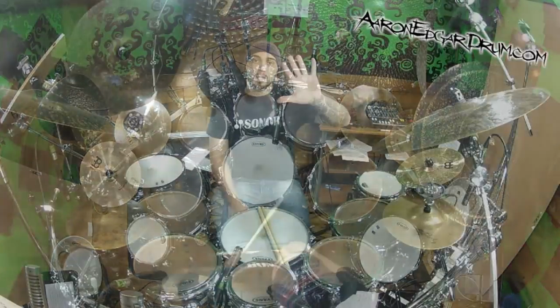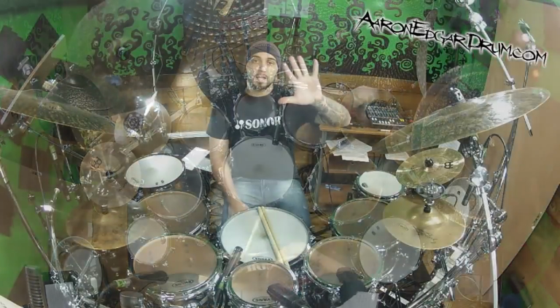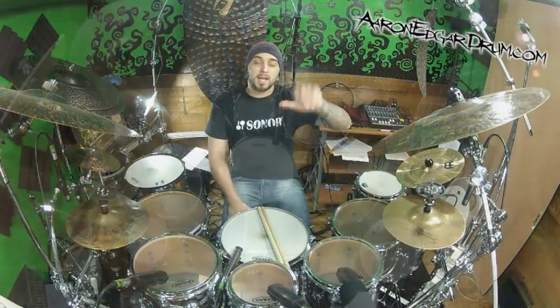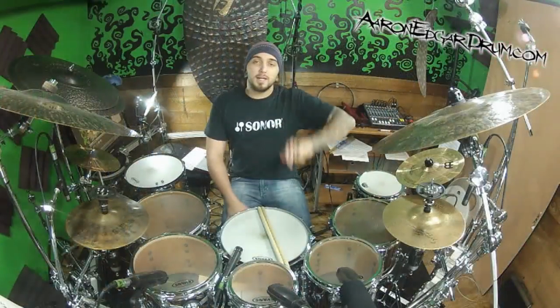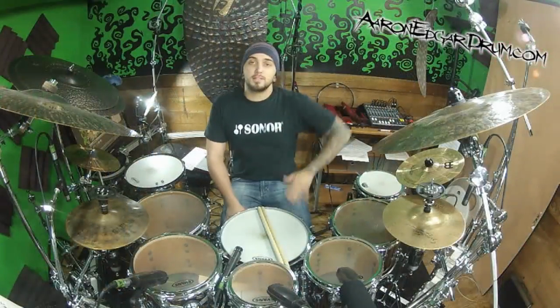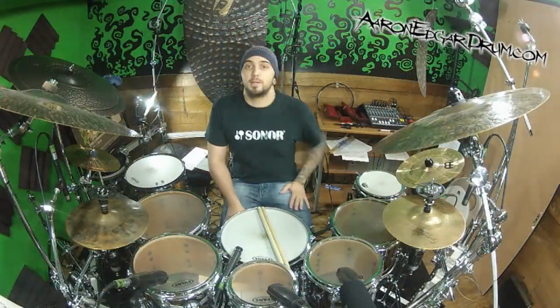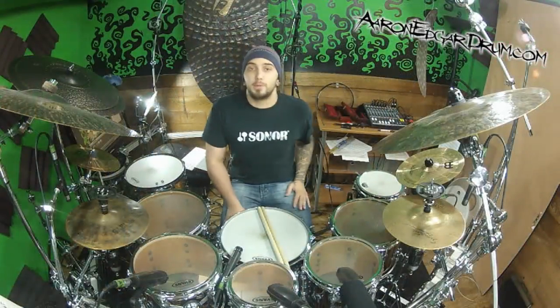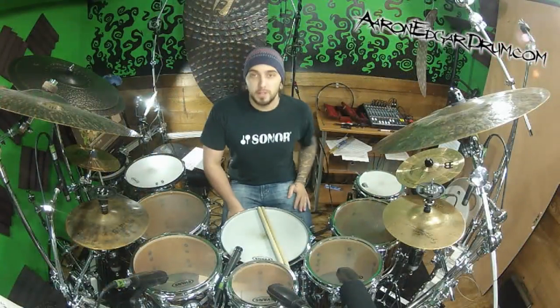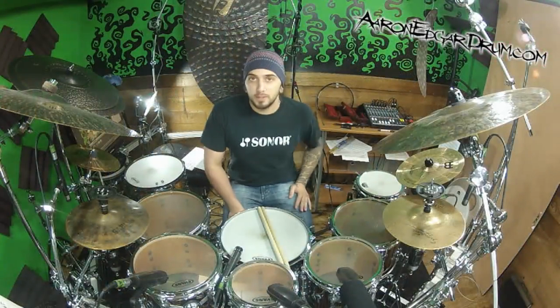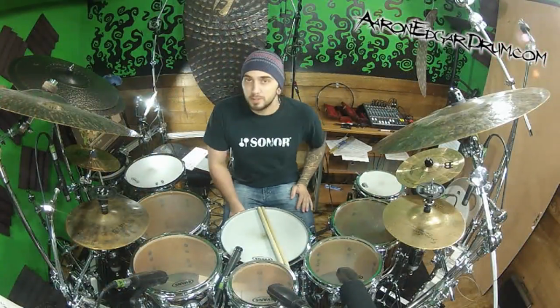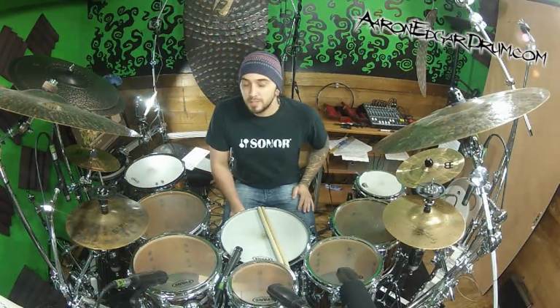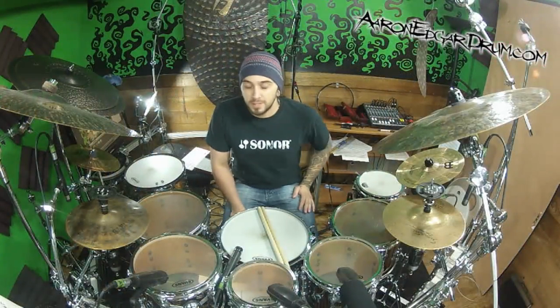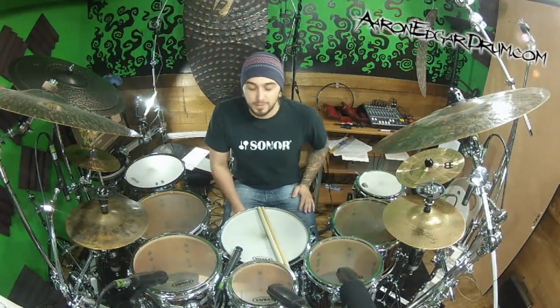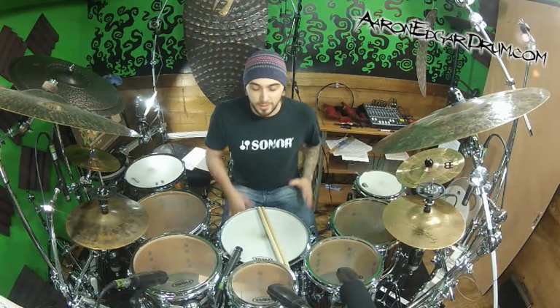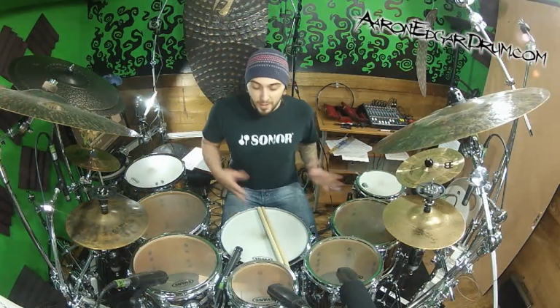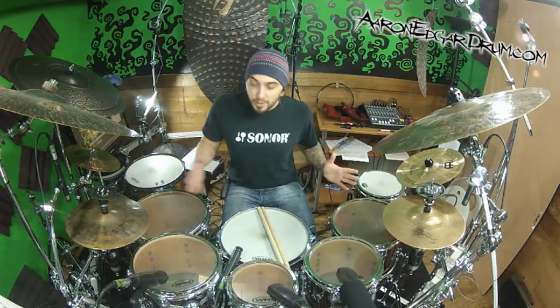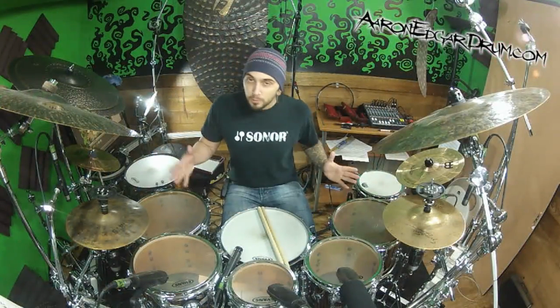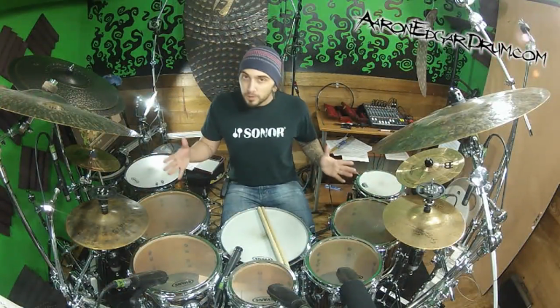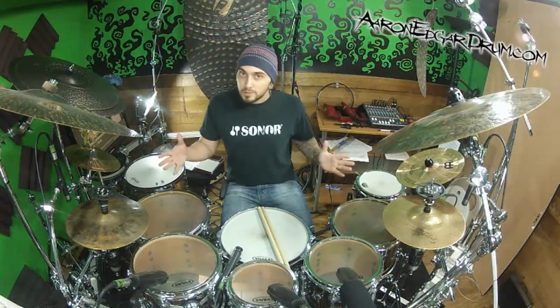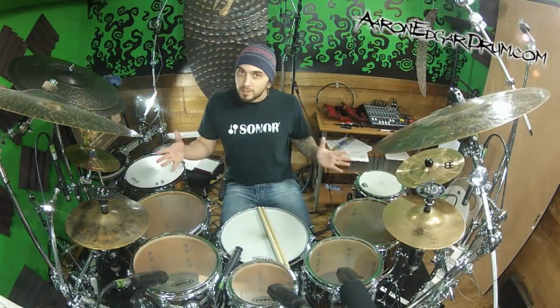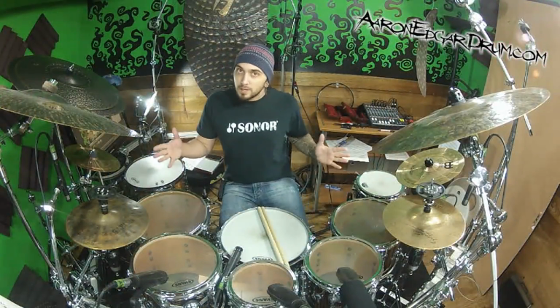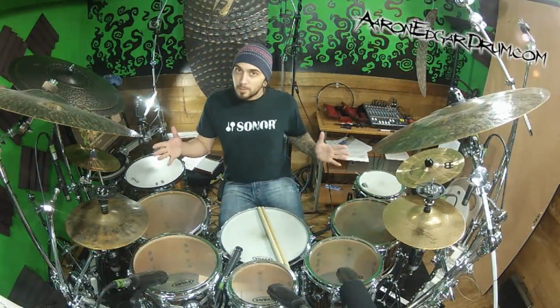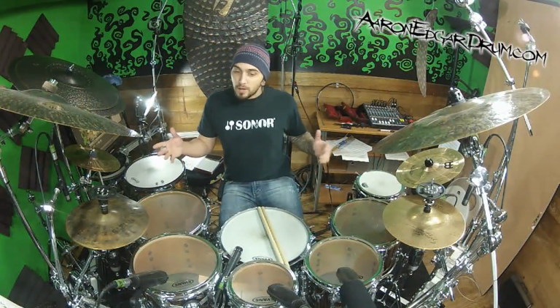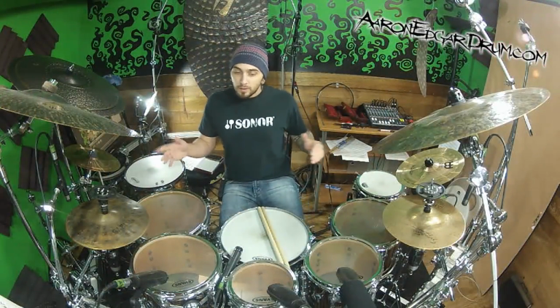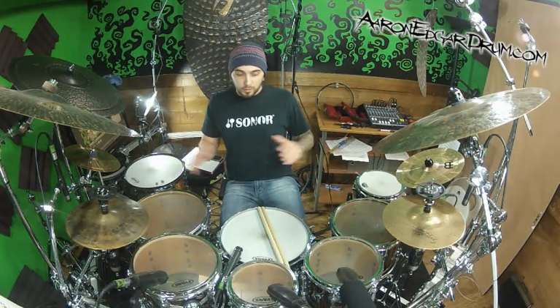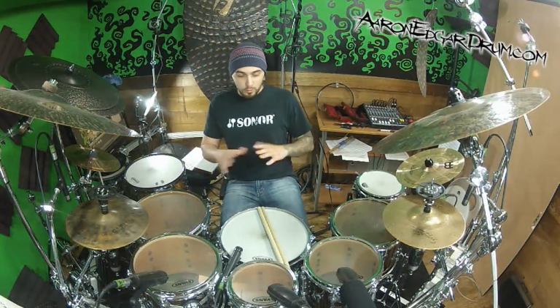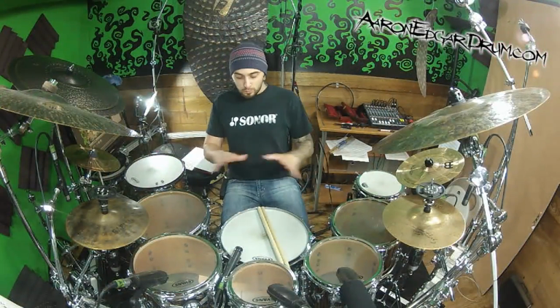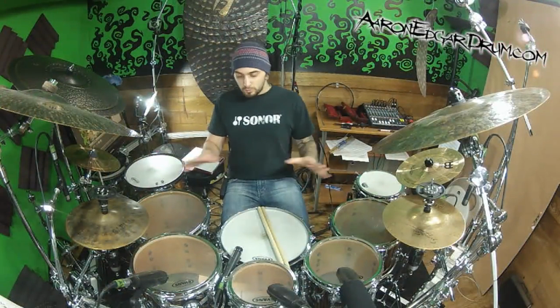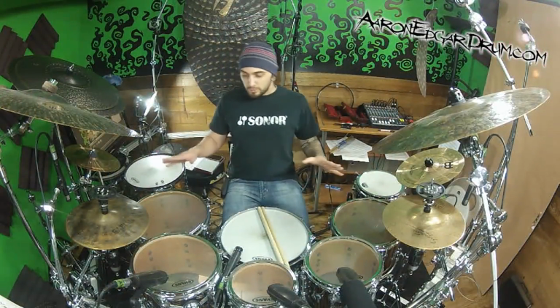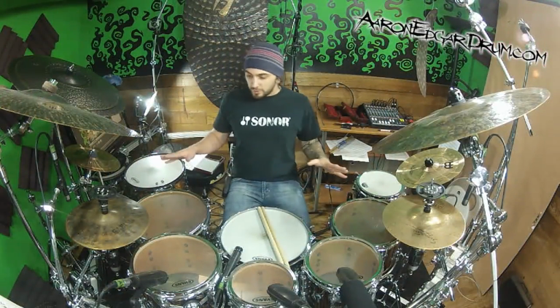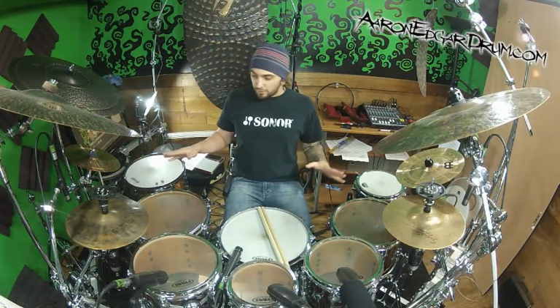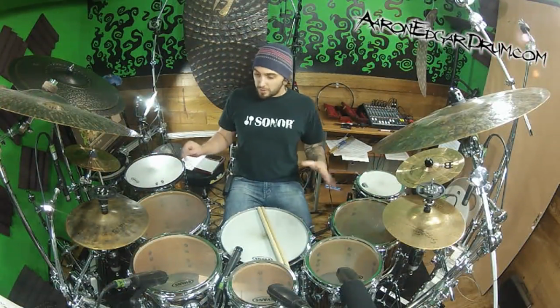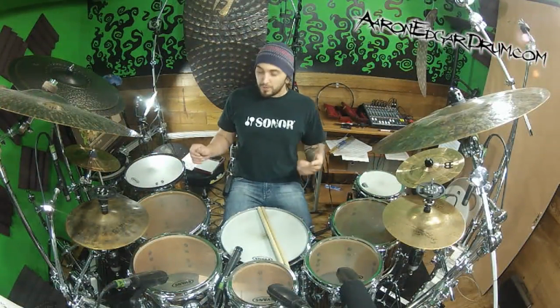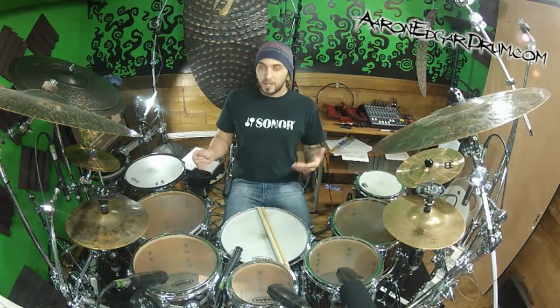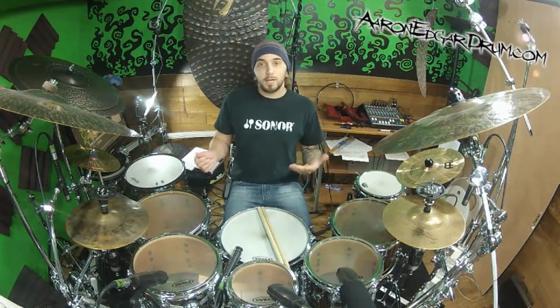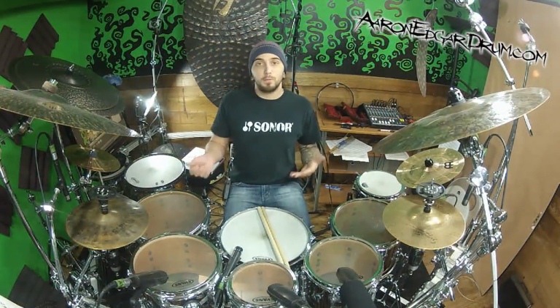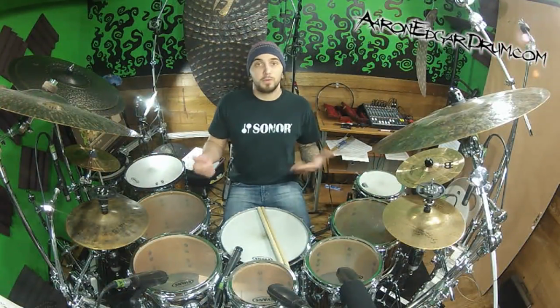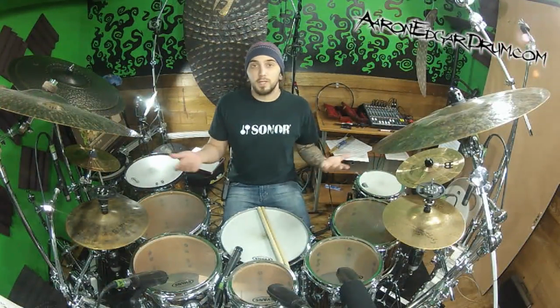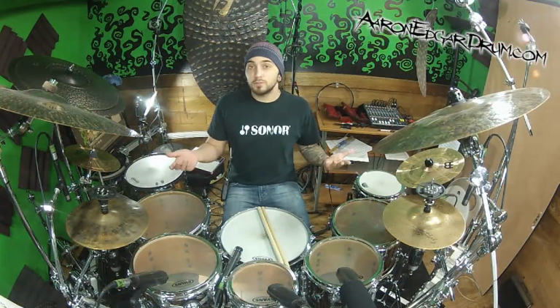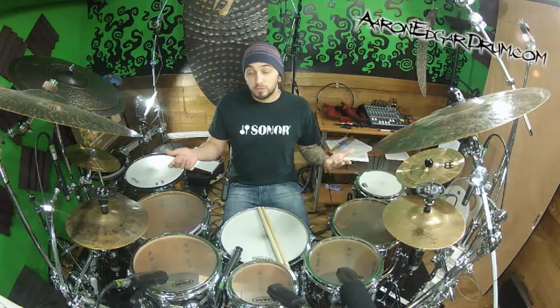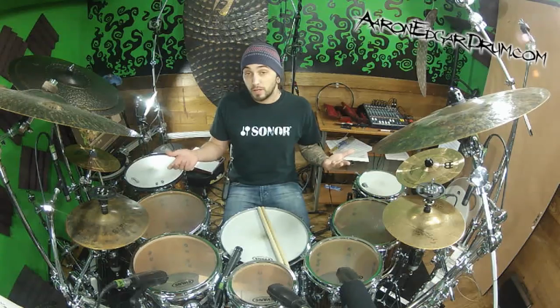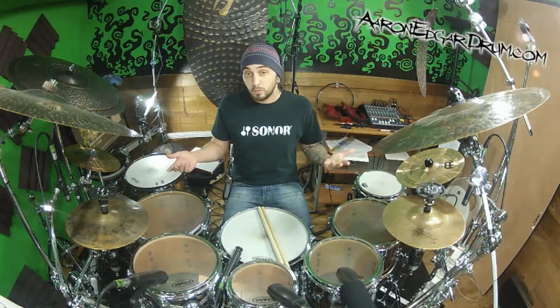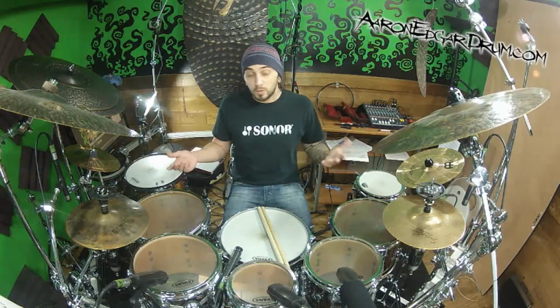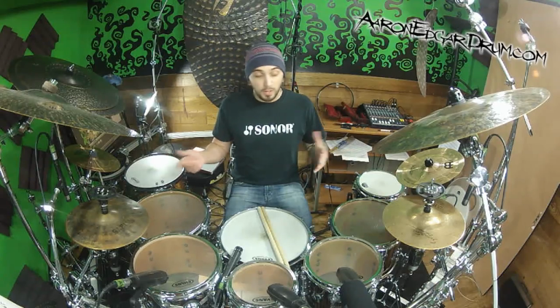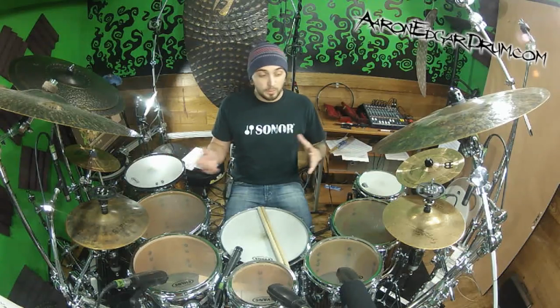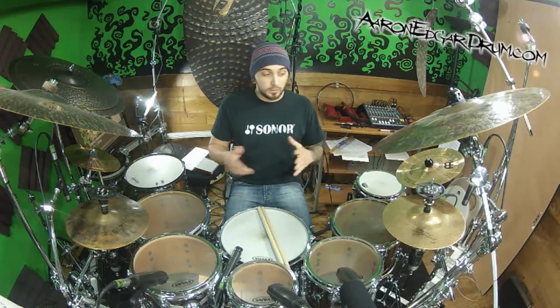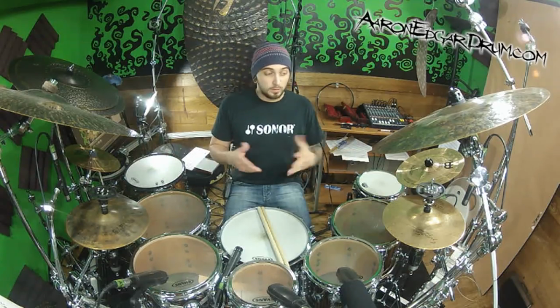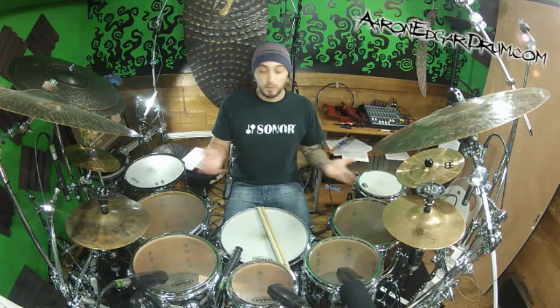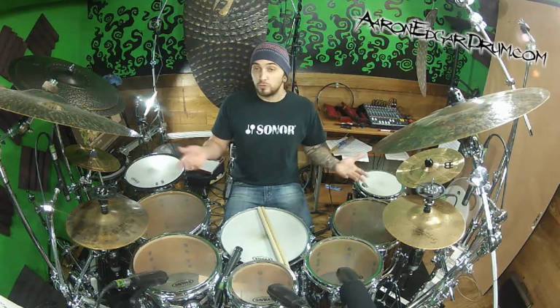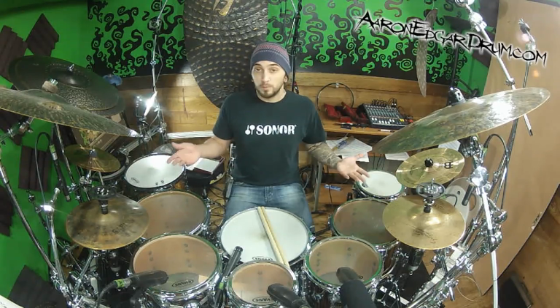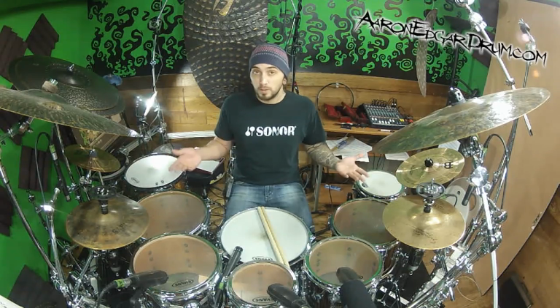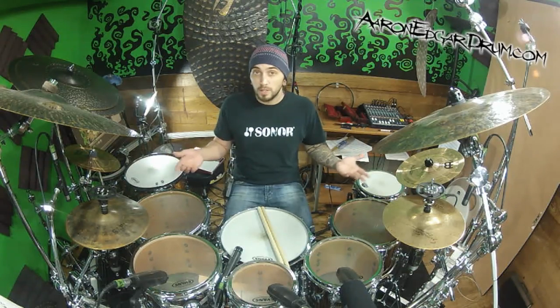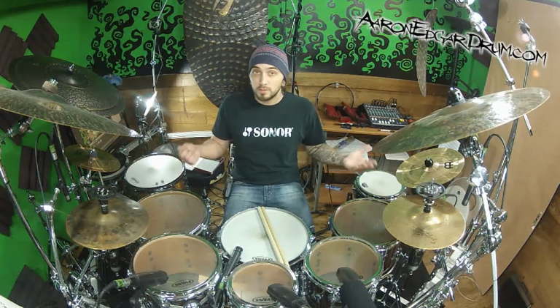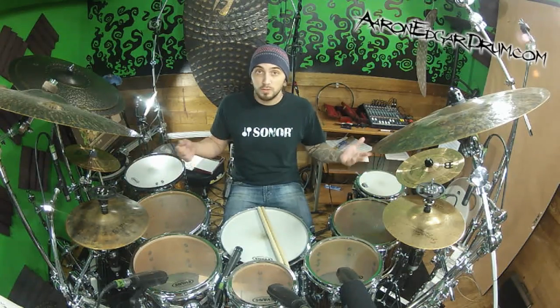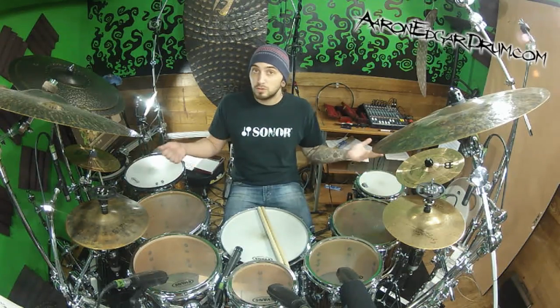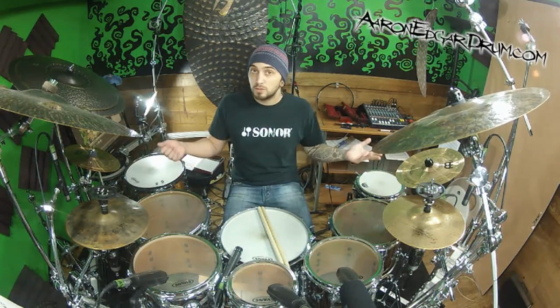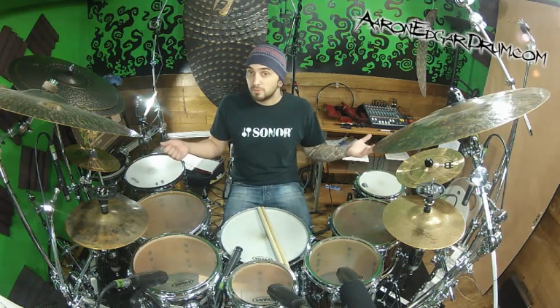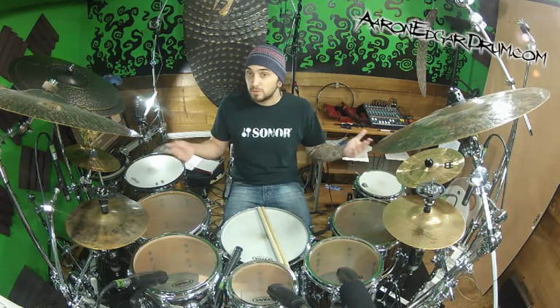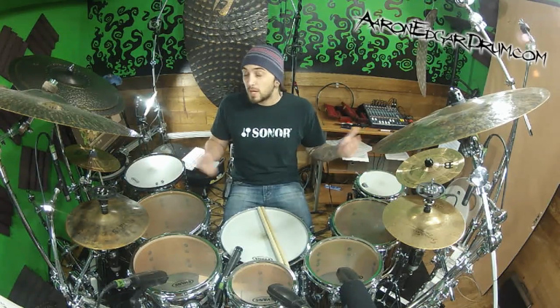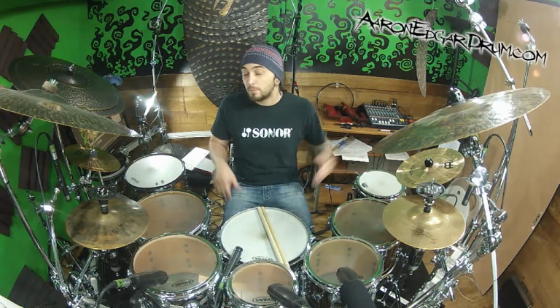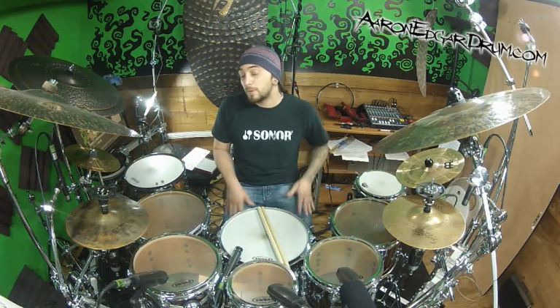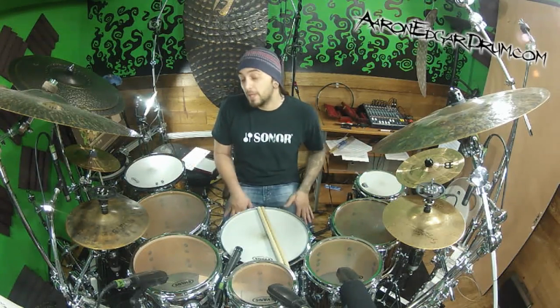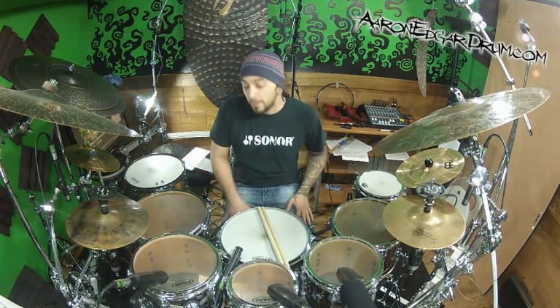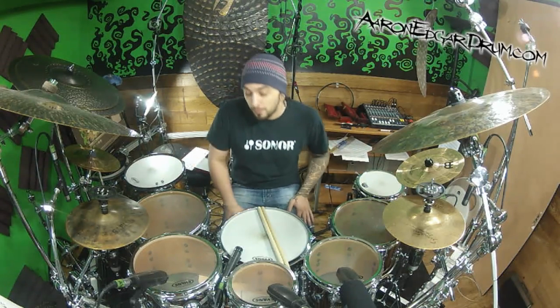Hey guys, I'm Aaron Edgar and today we're going to talk about a cool little thing that I came up with yesterday while I was doing my Drumeo lesson, just off the top of my head.